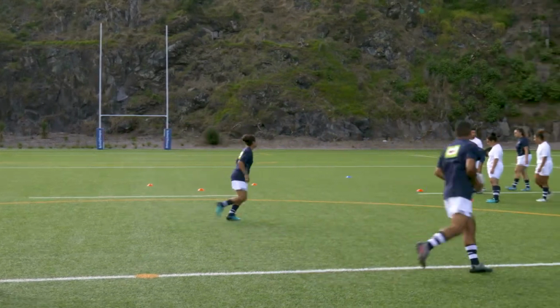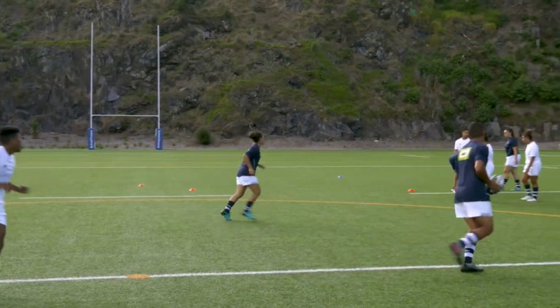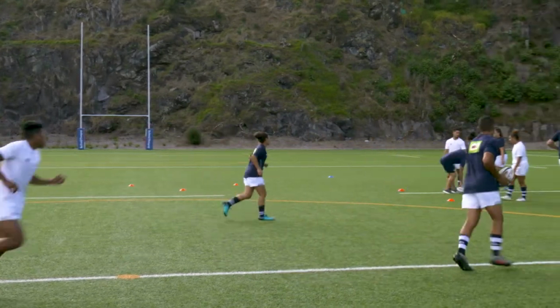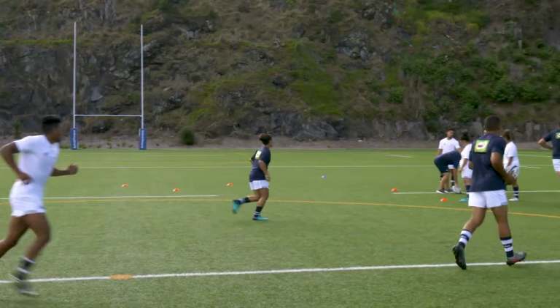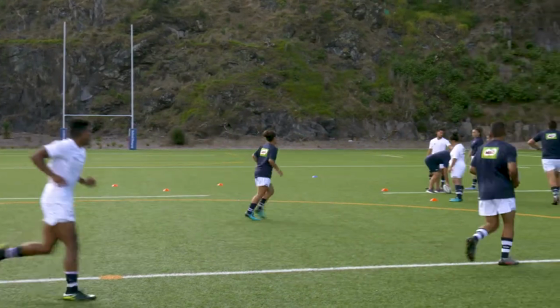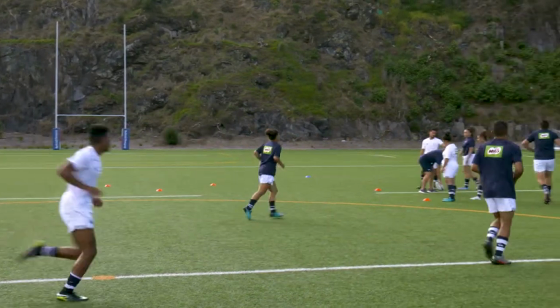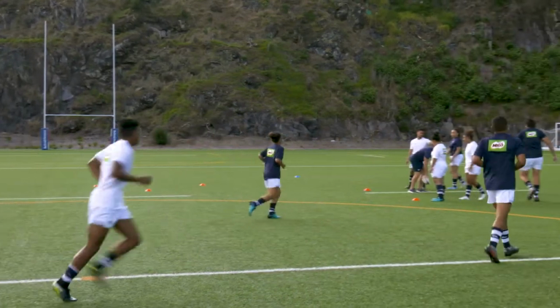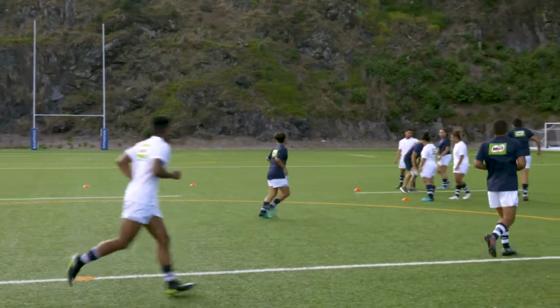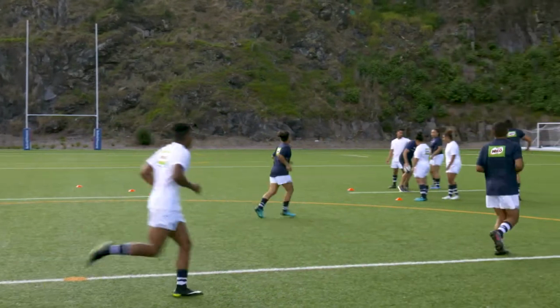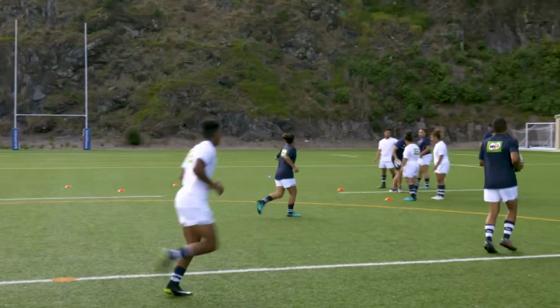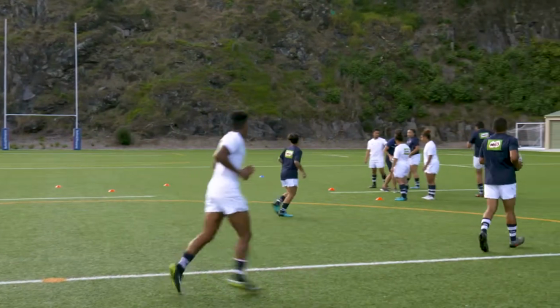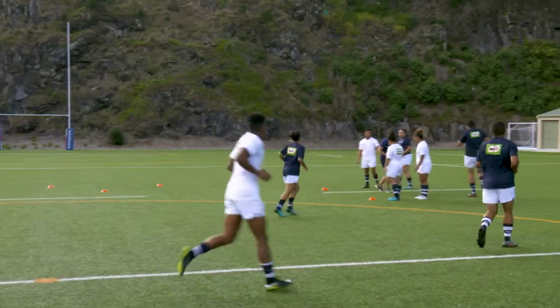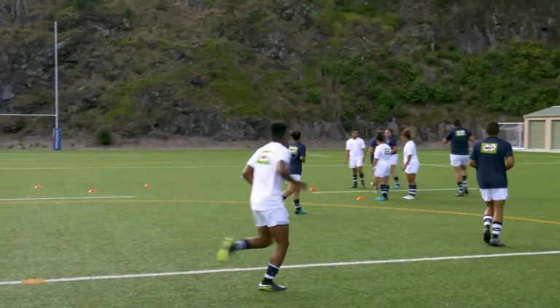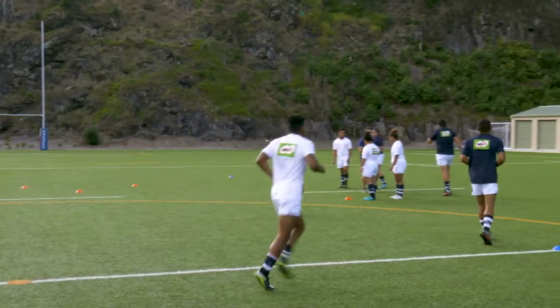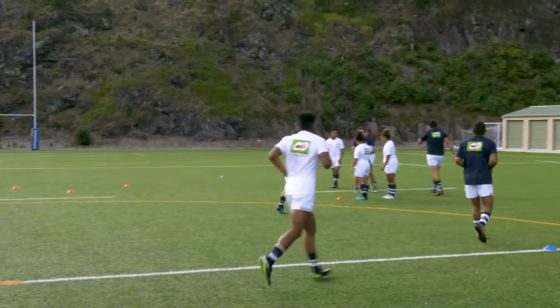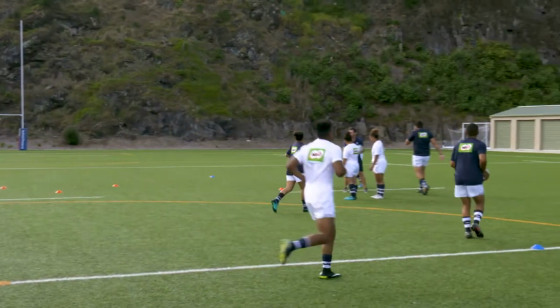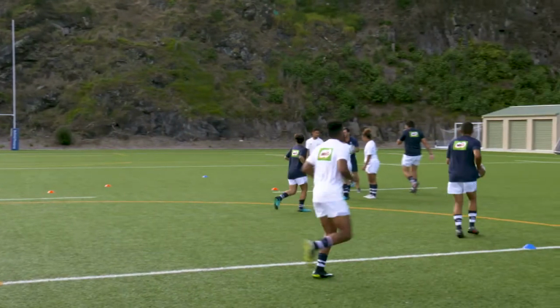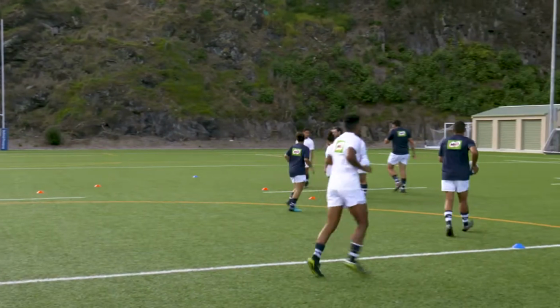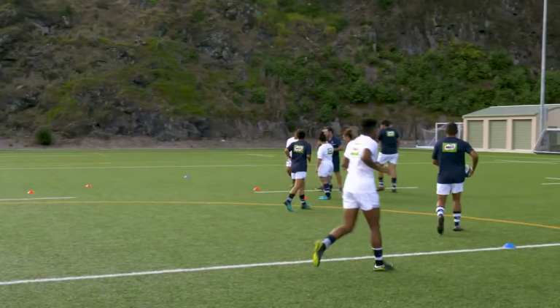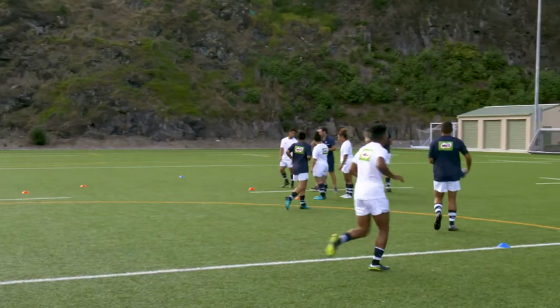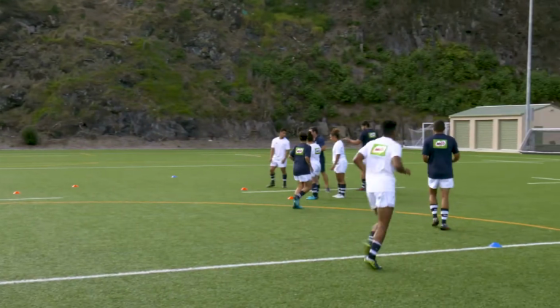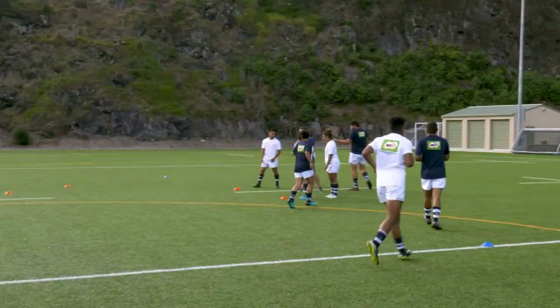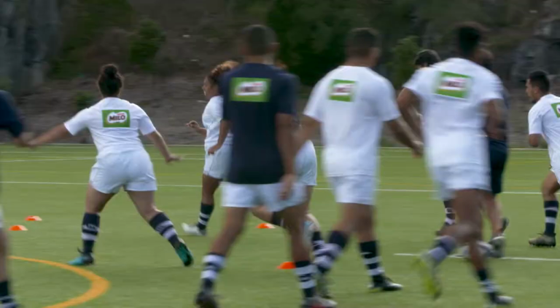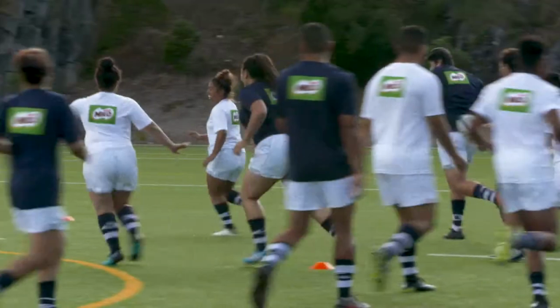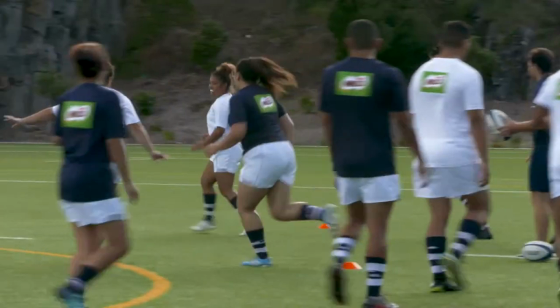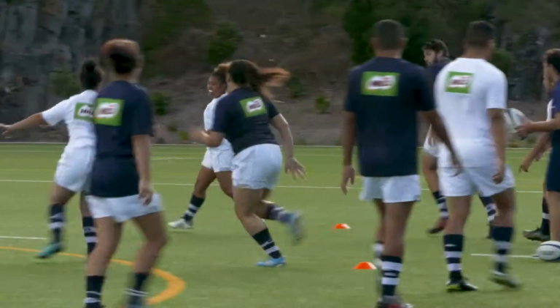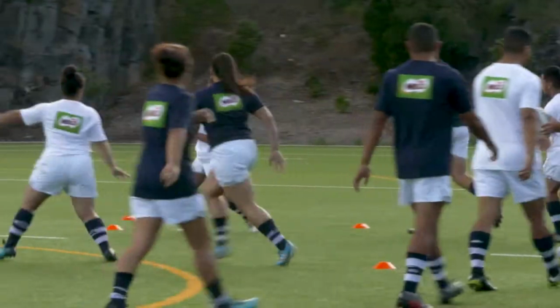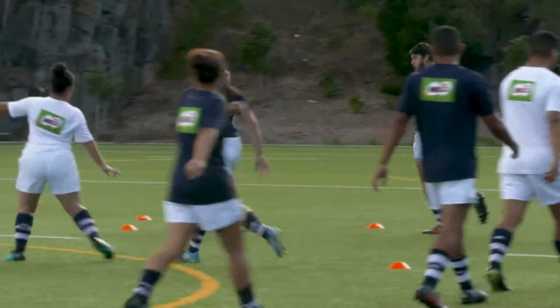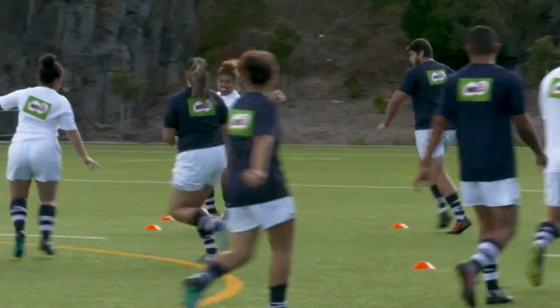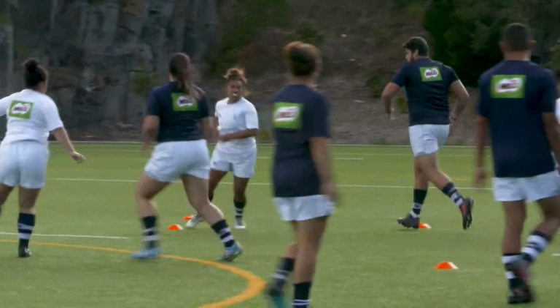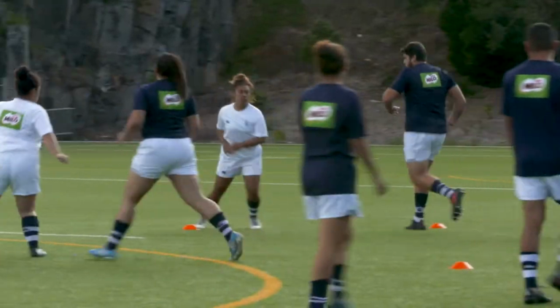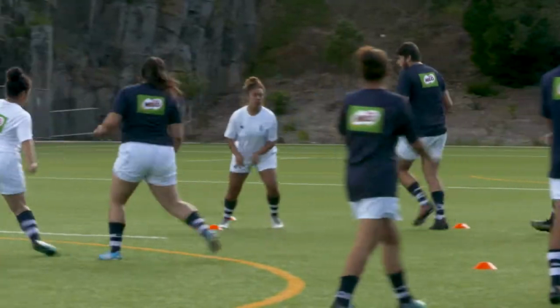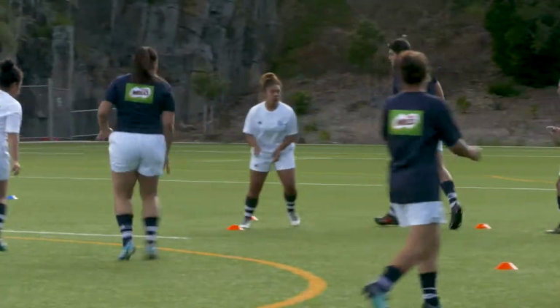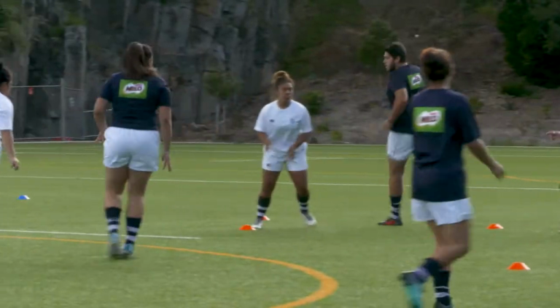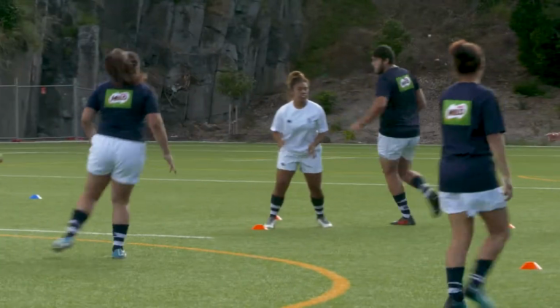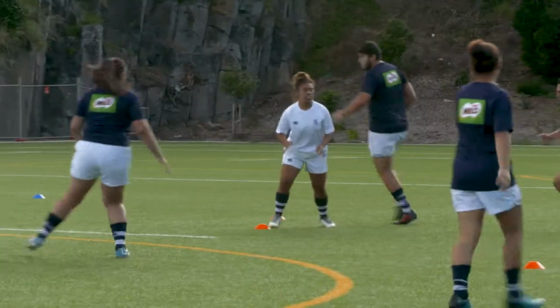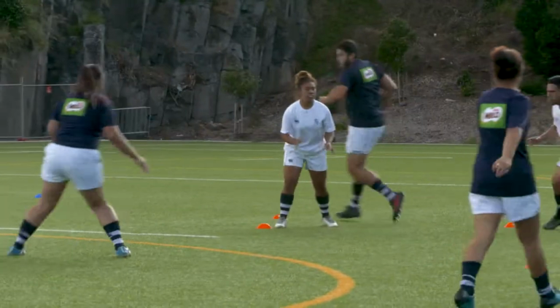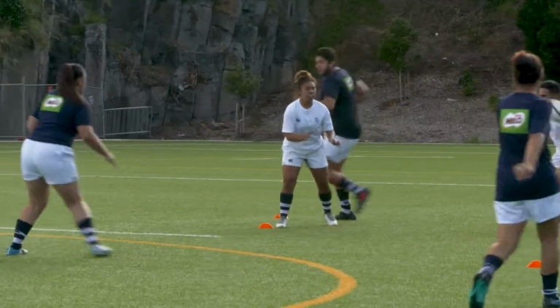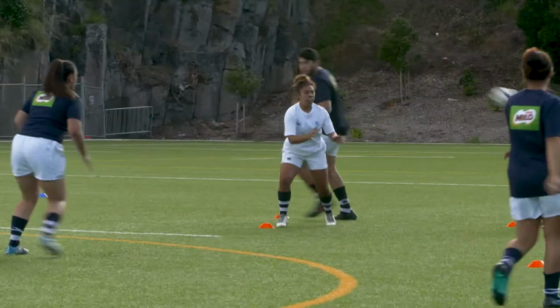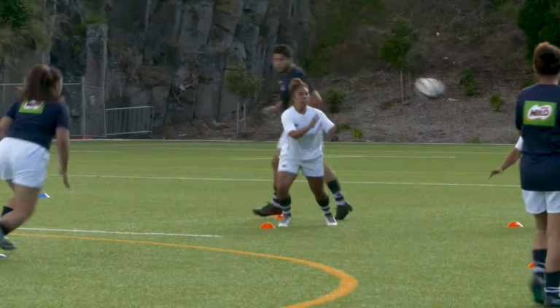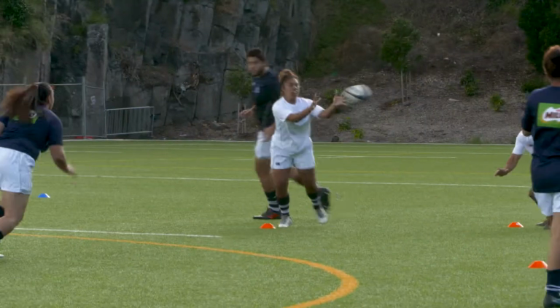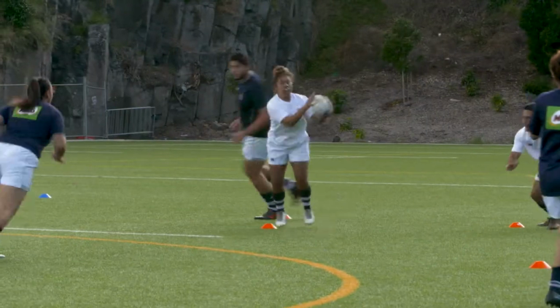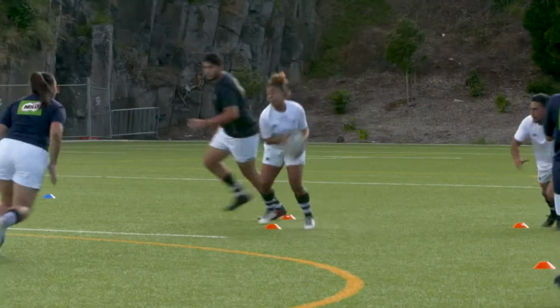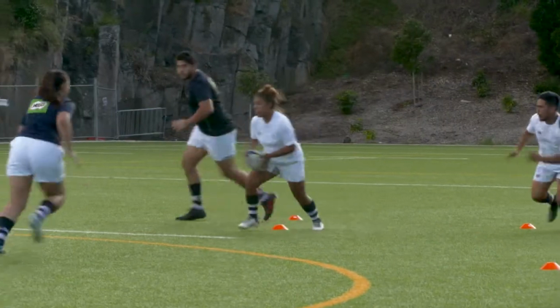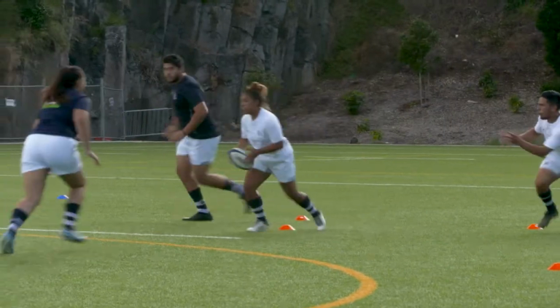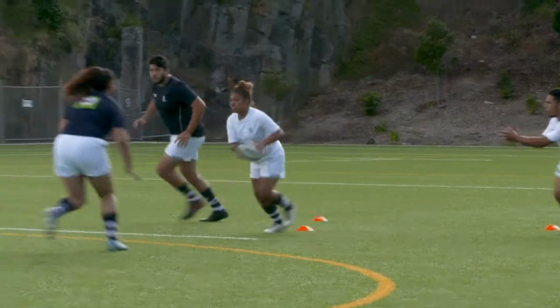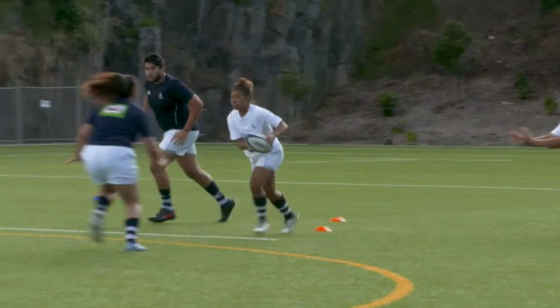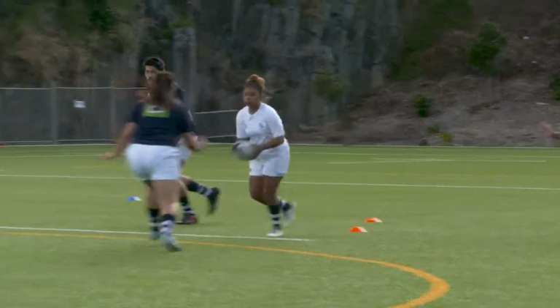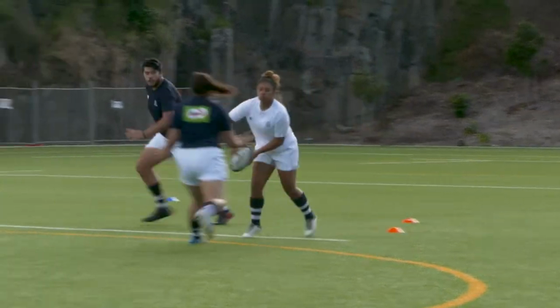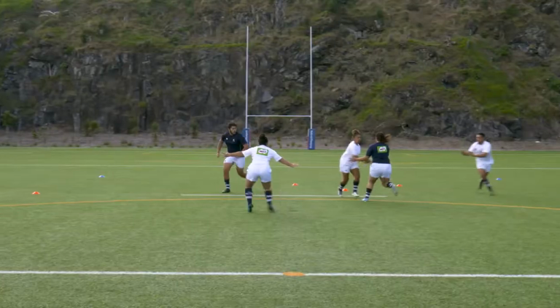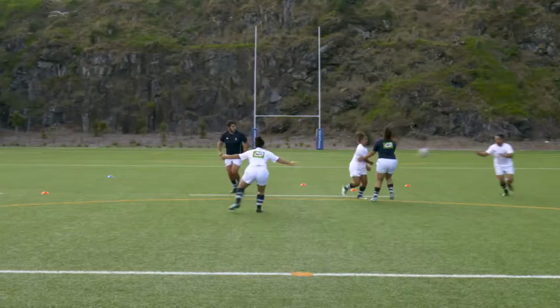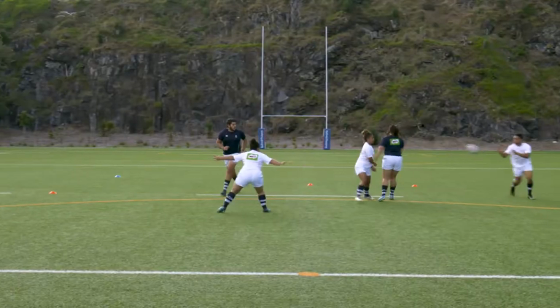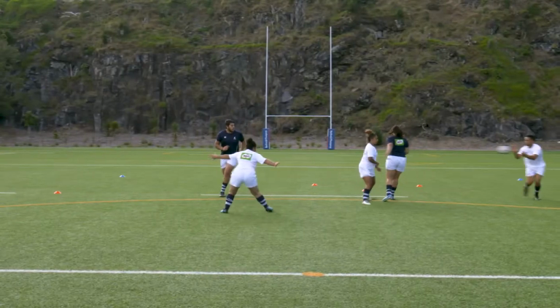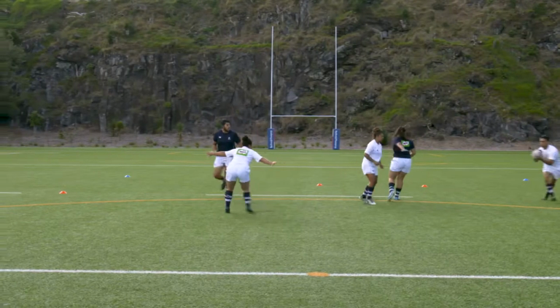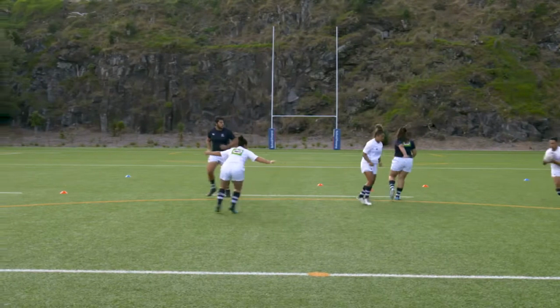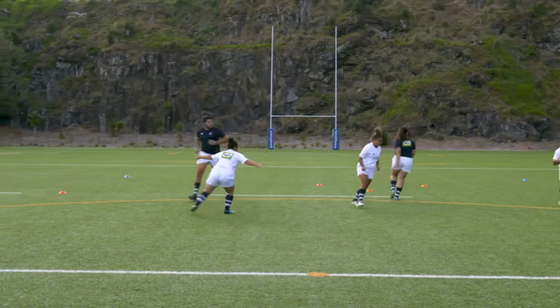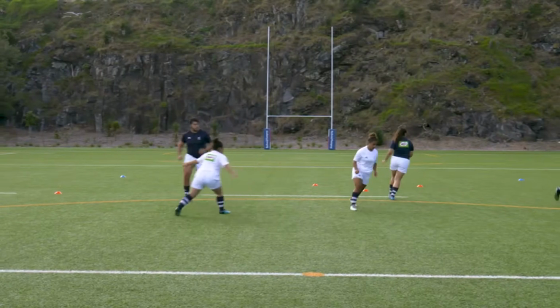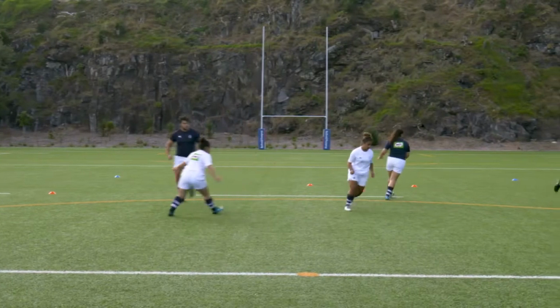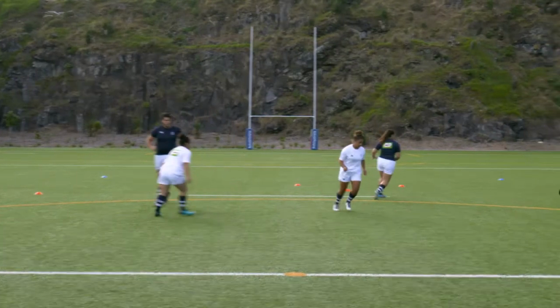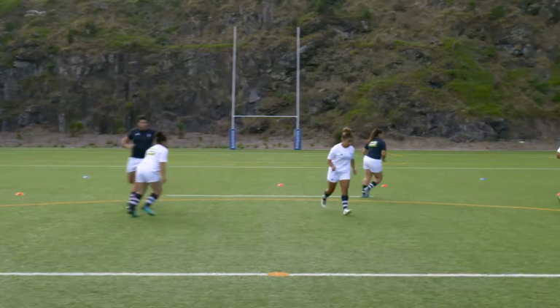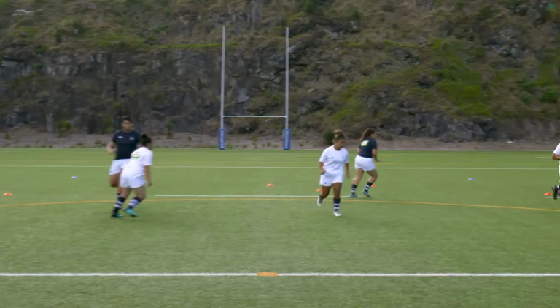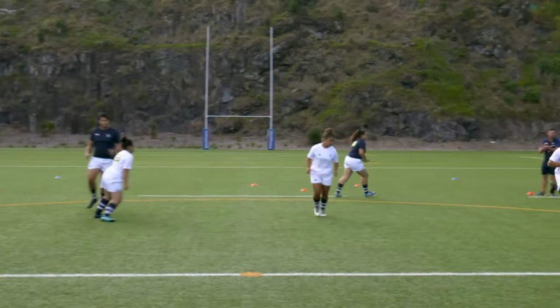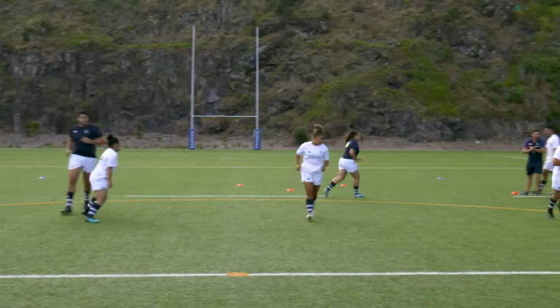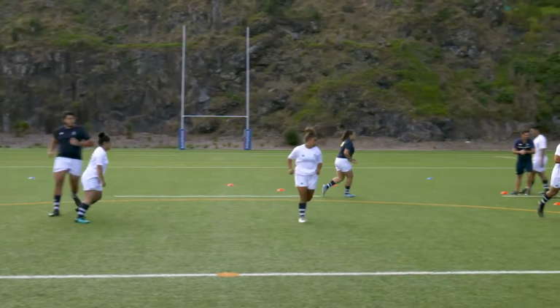Good option. Watch for players trying different cuts and strike moves to beat the defenders.